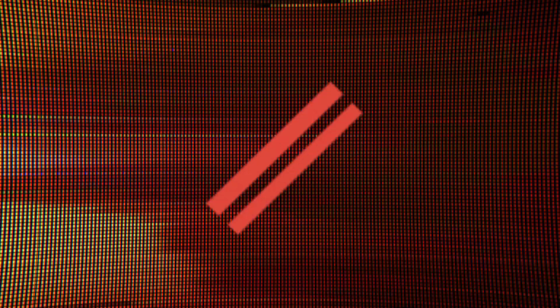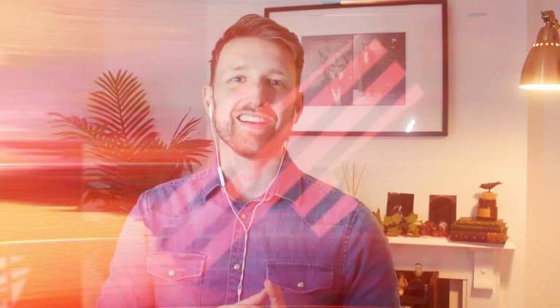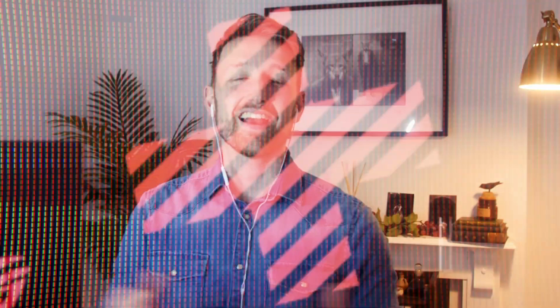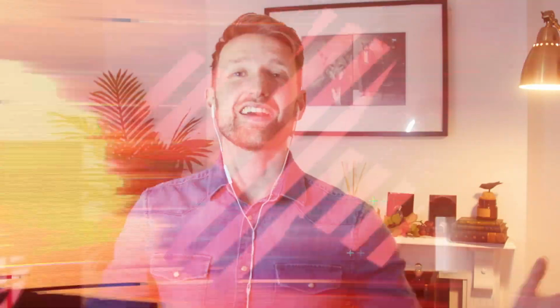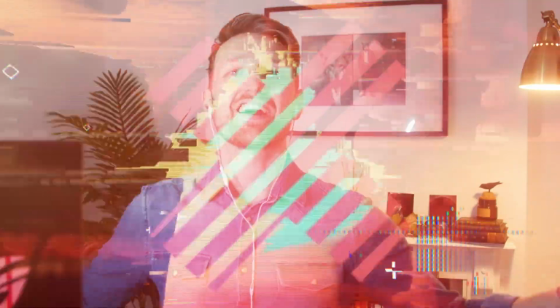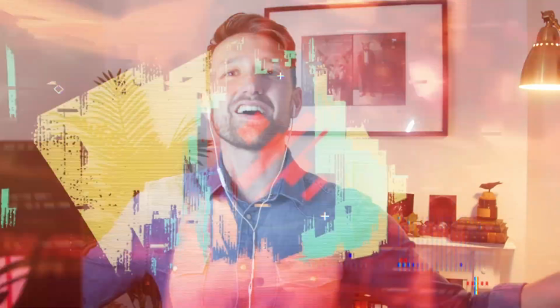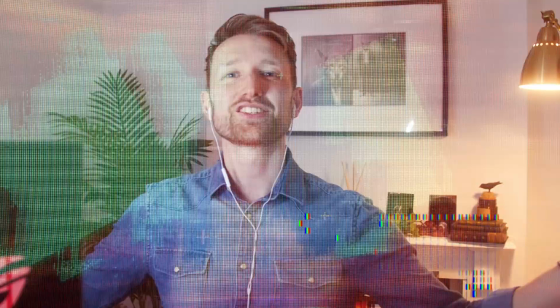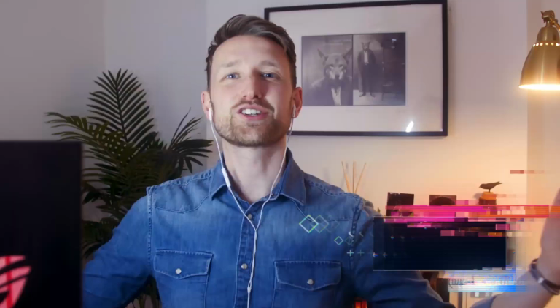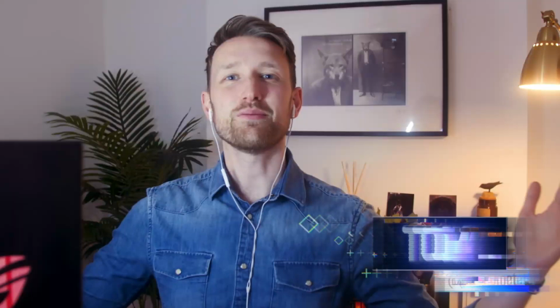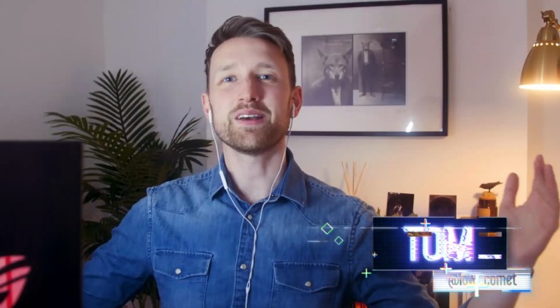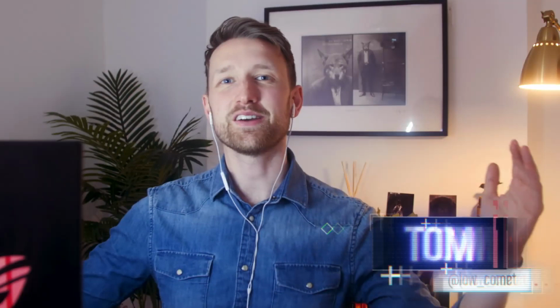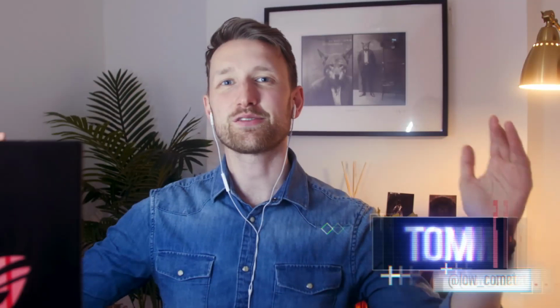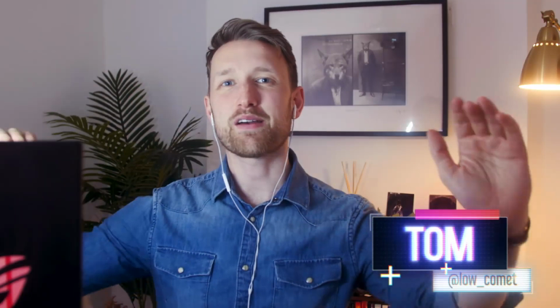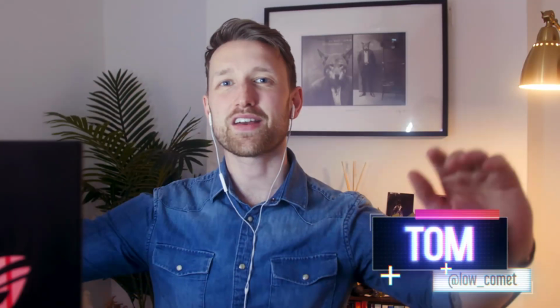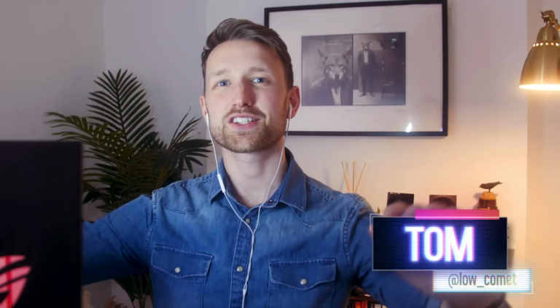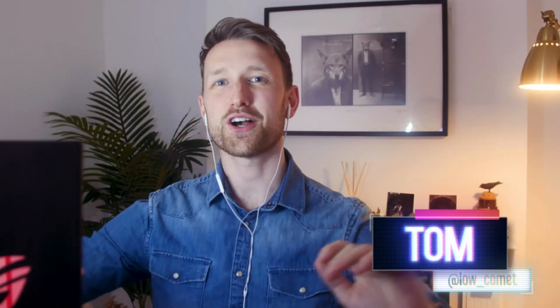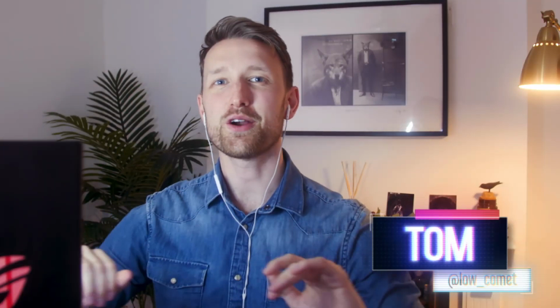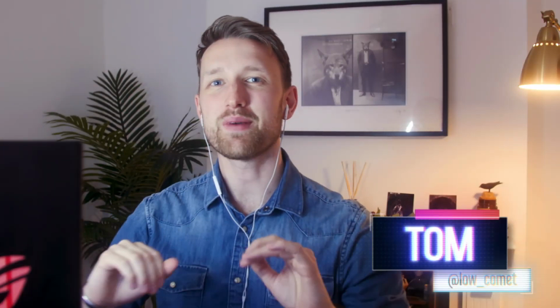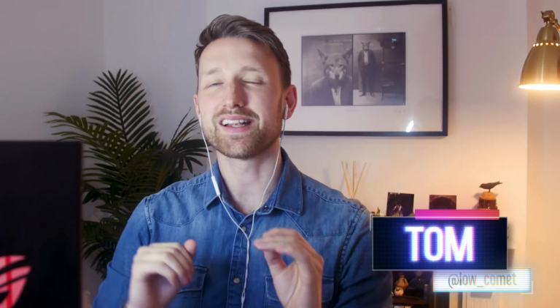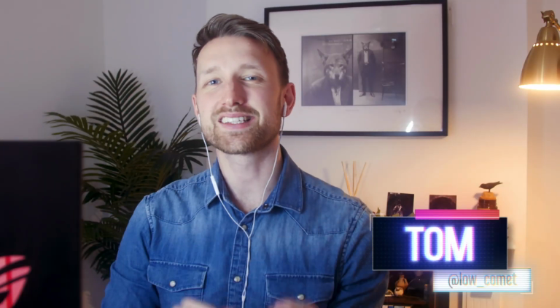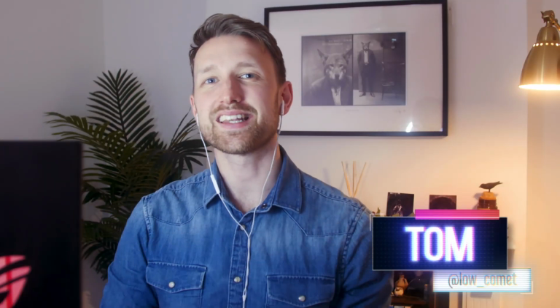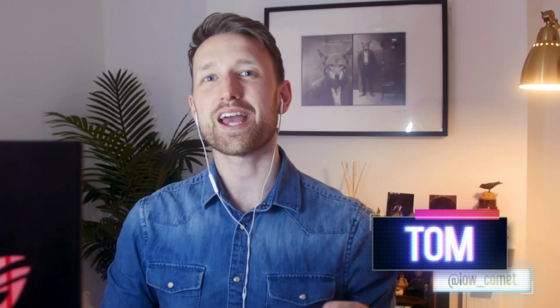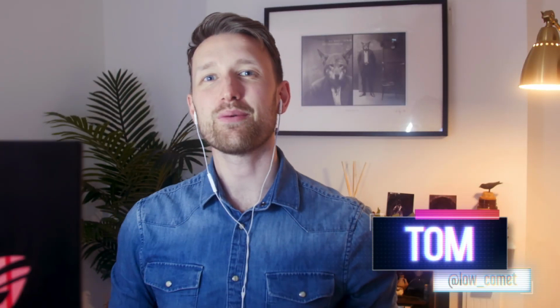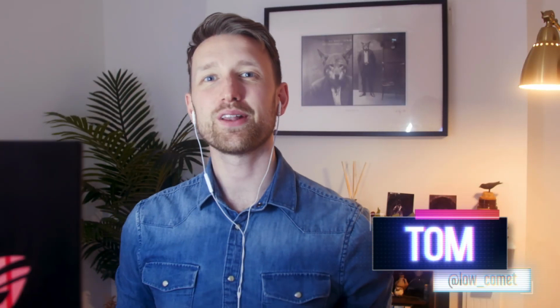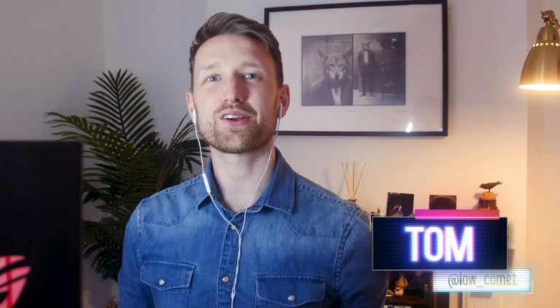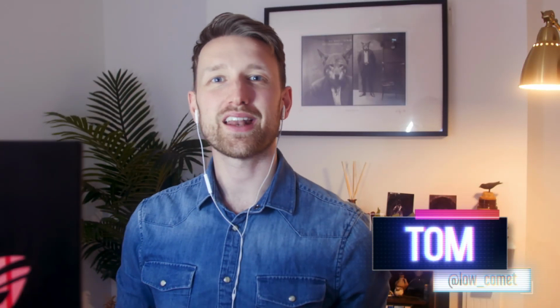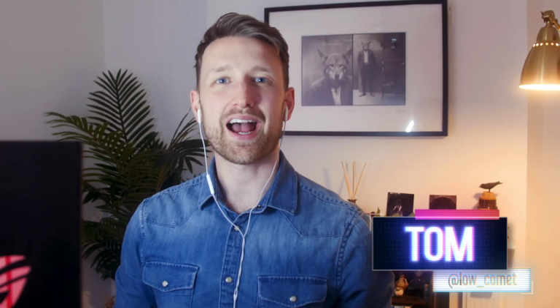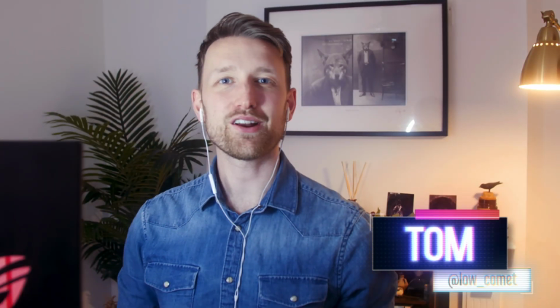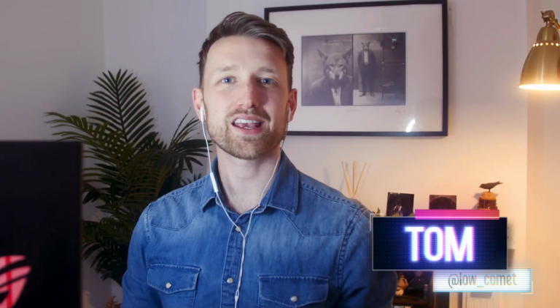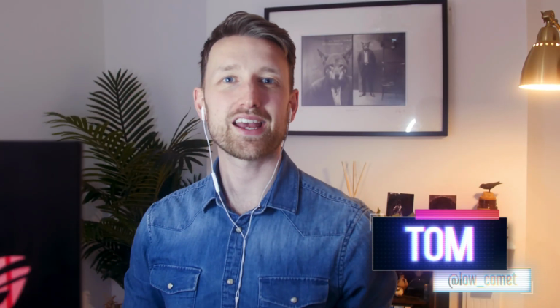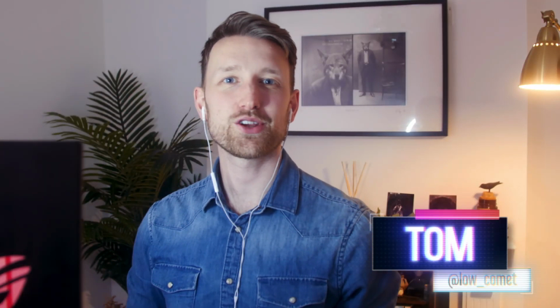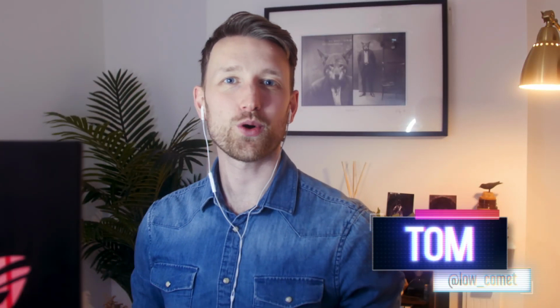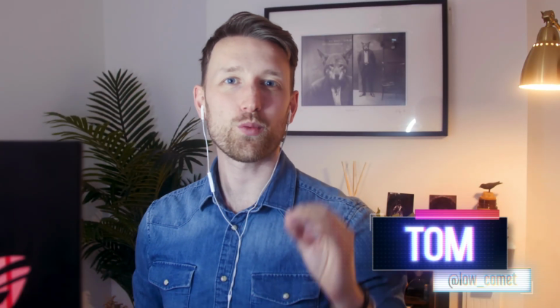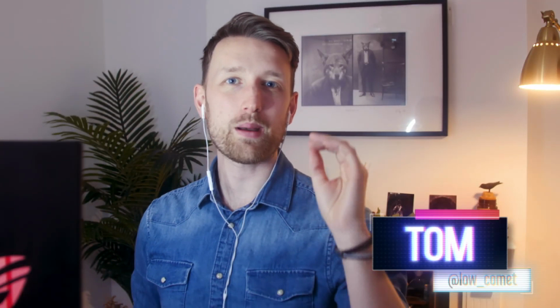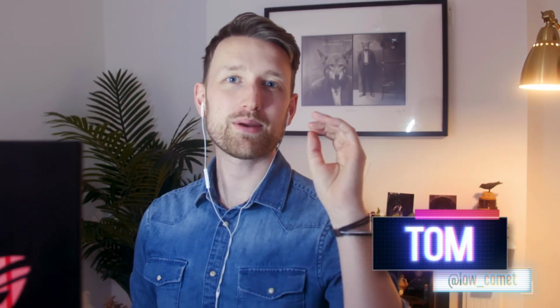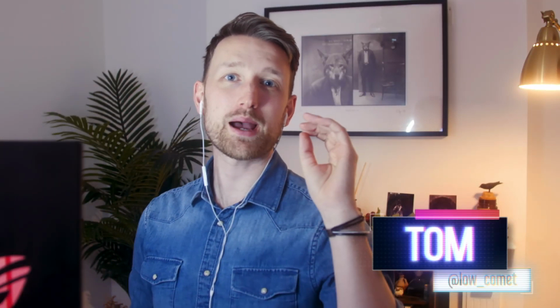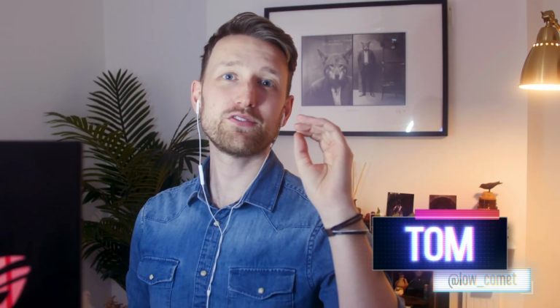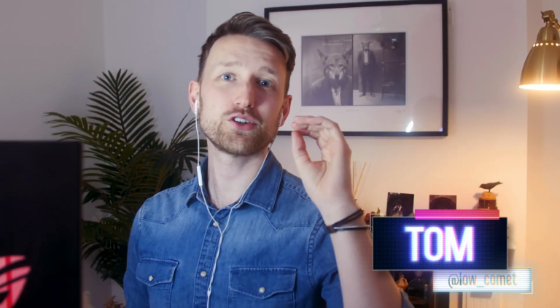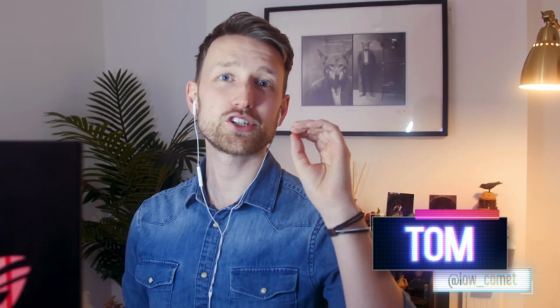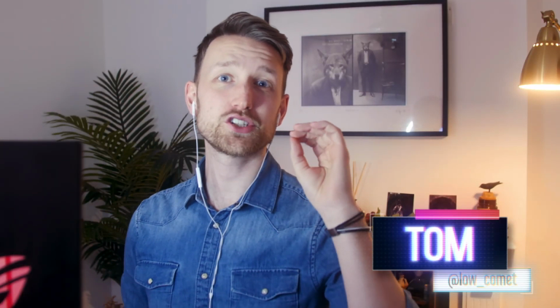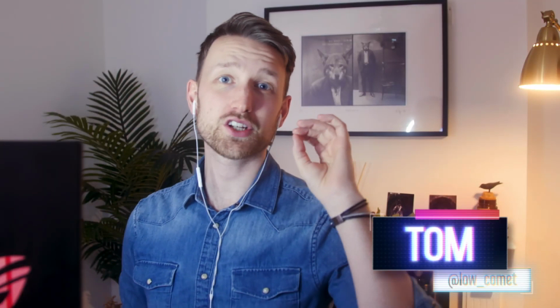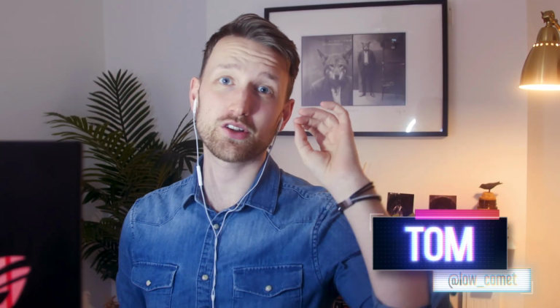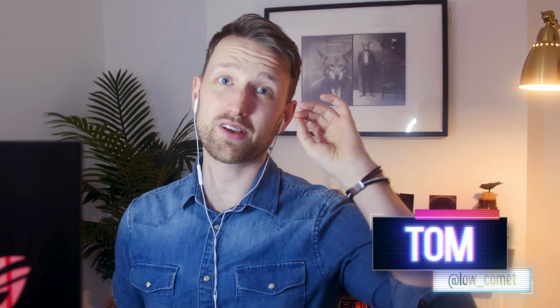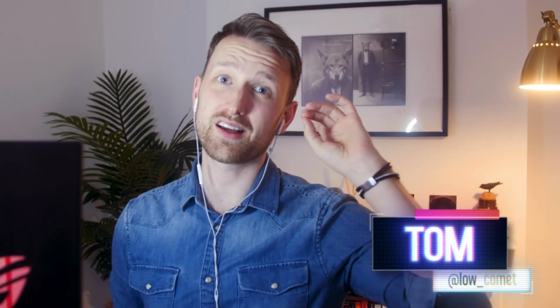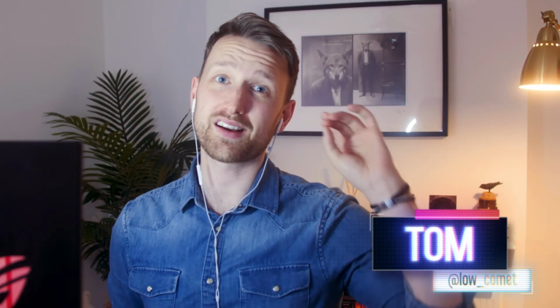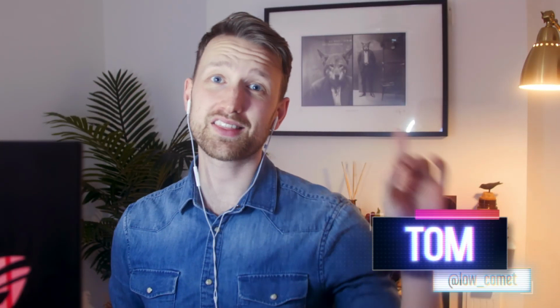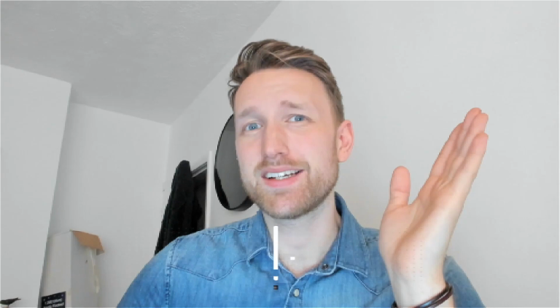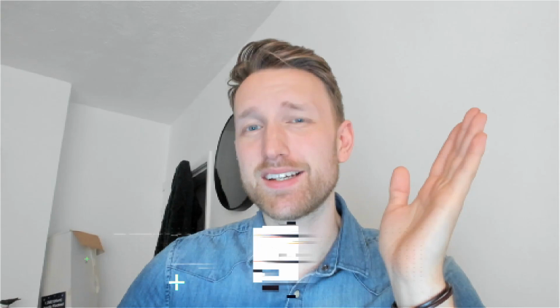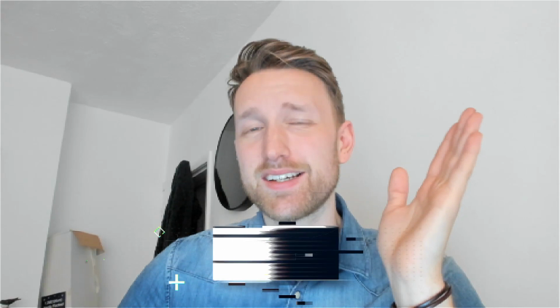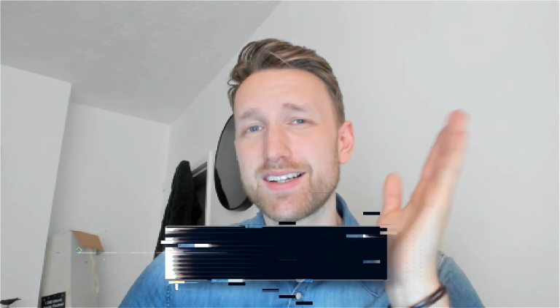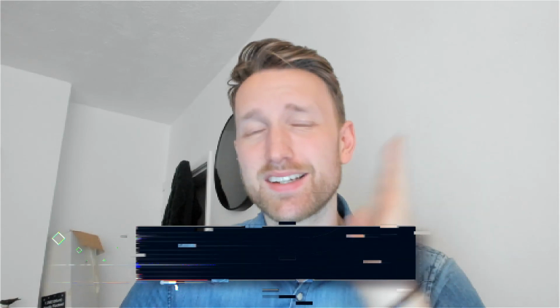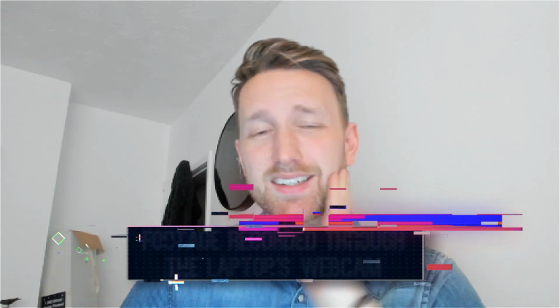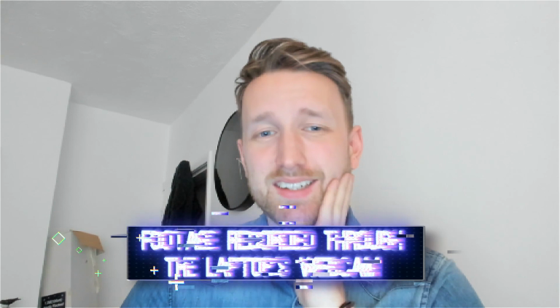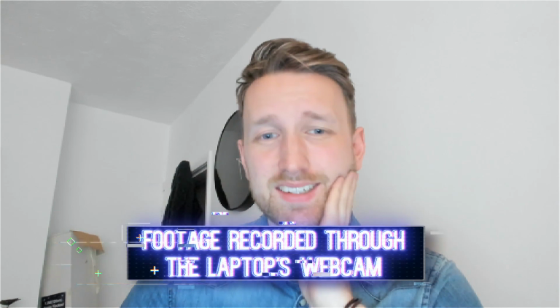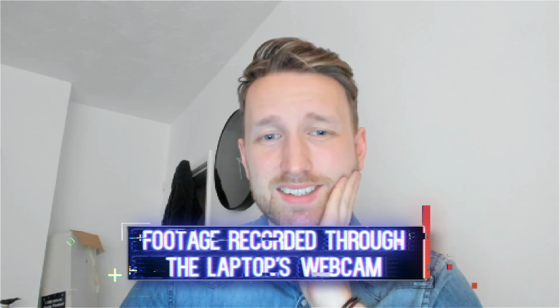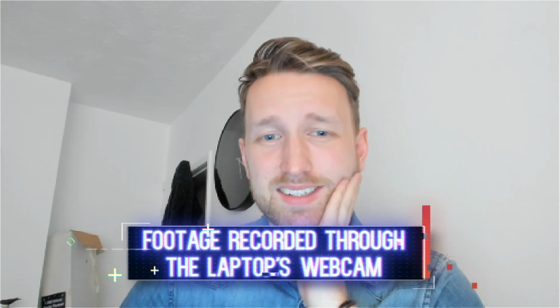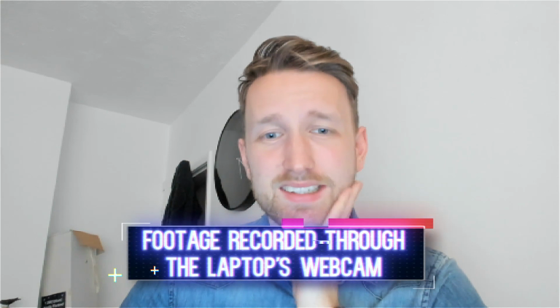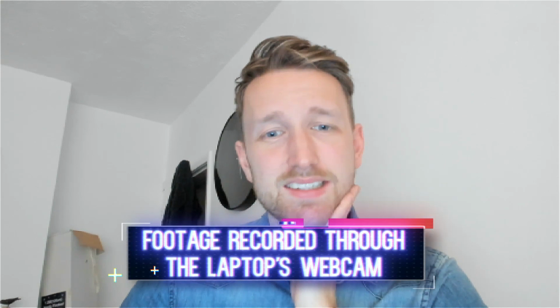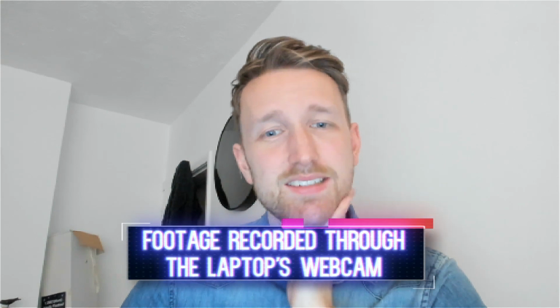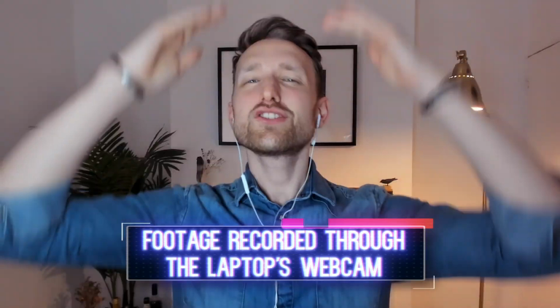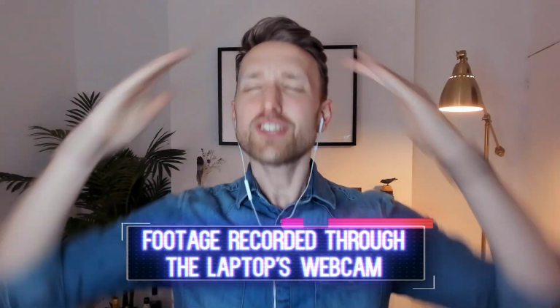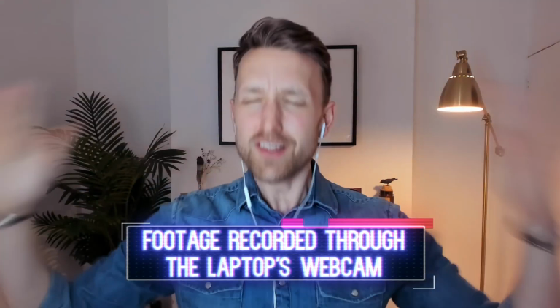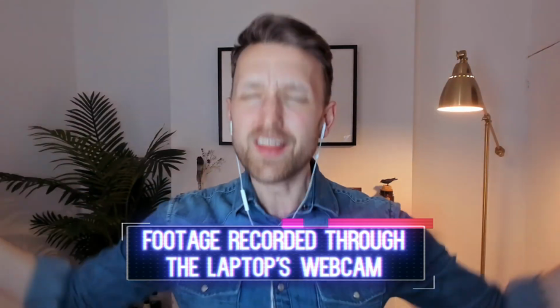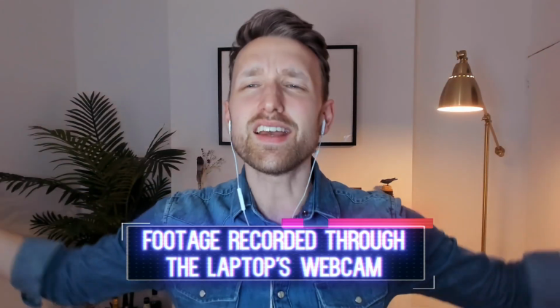Hey guys, Tom here from FXhome, and today we're looking at how to get your webcam footage looking like this — to this.